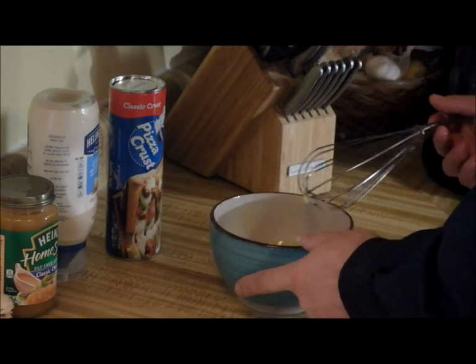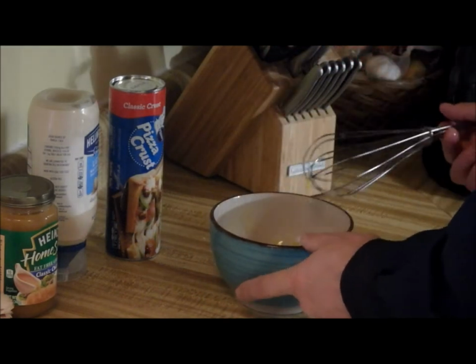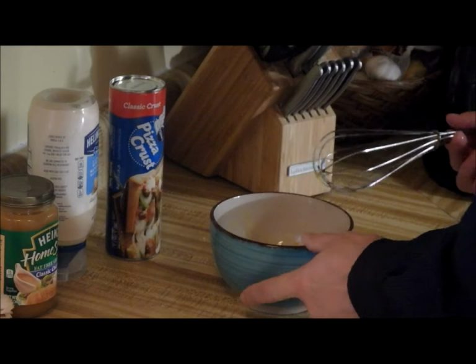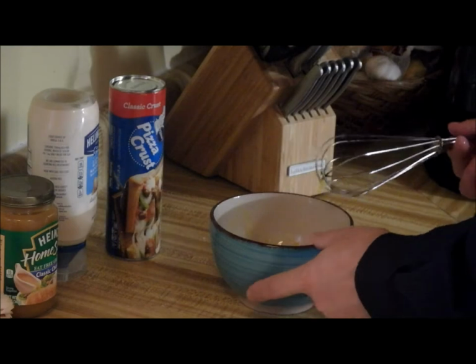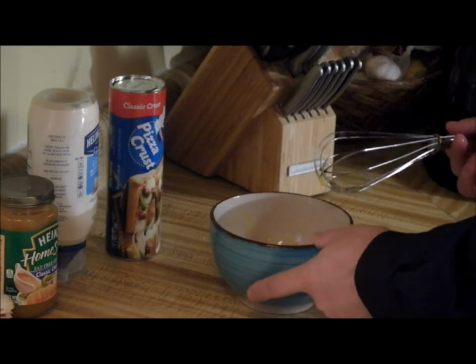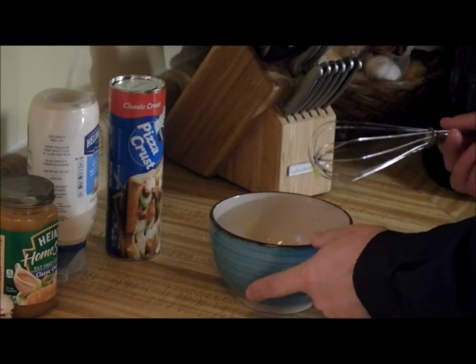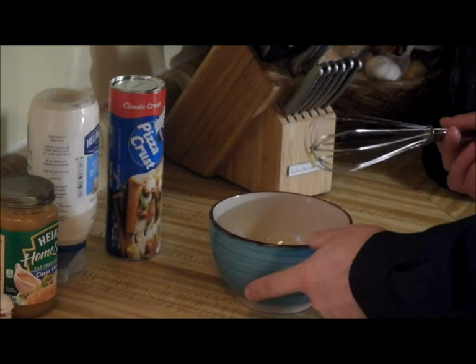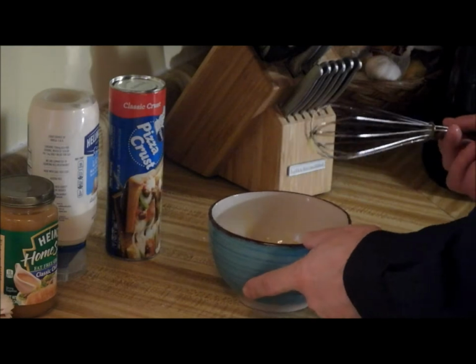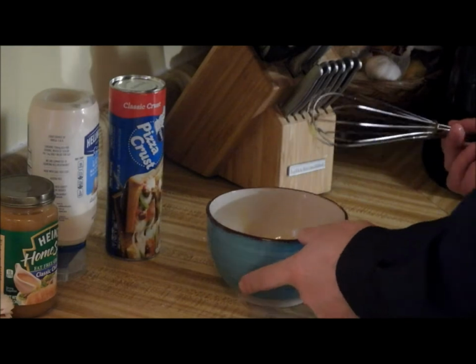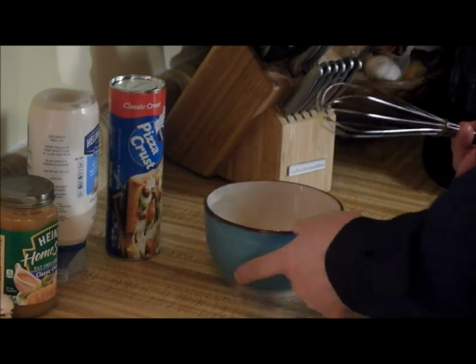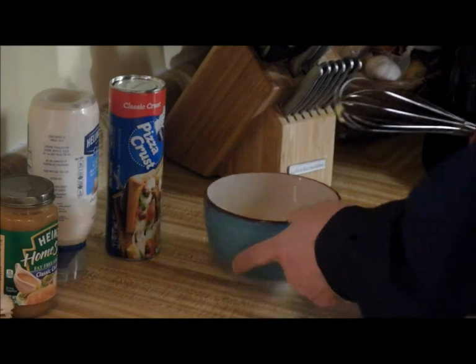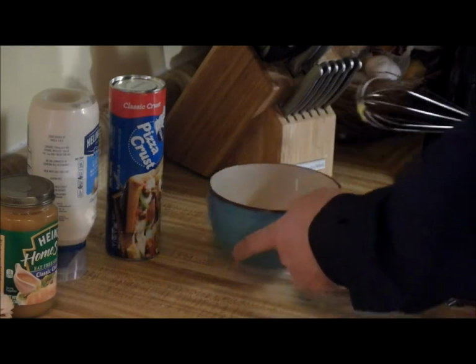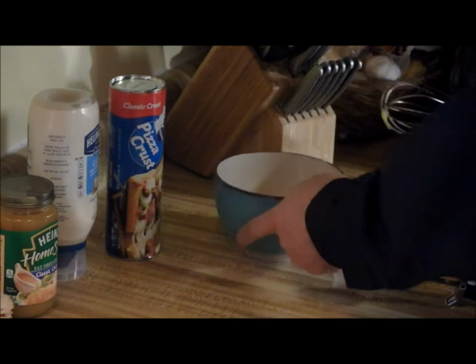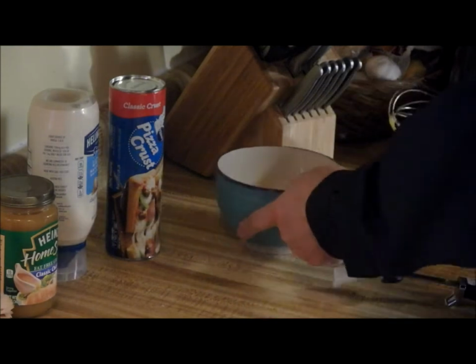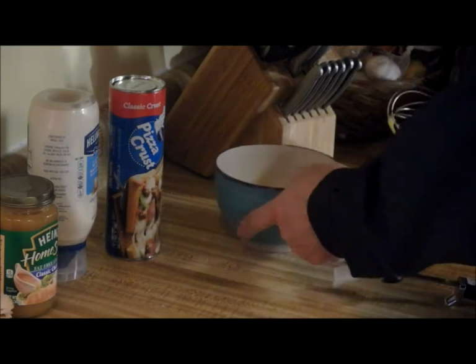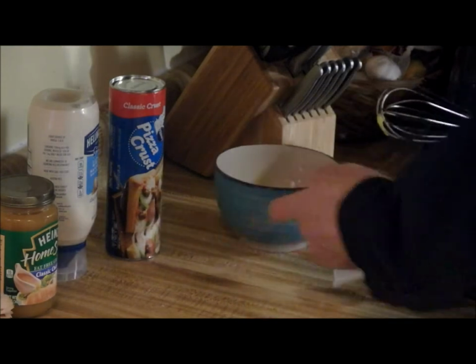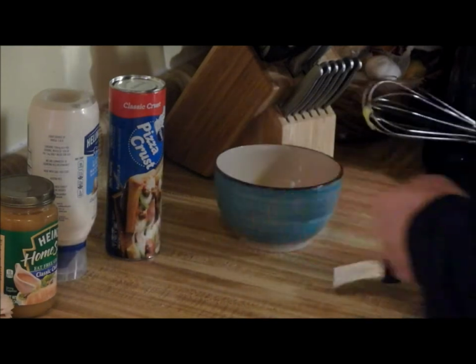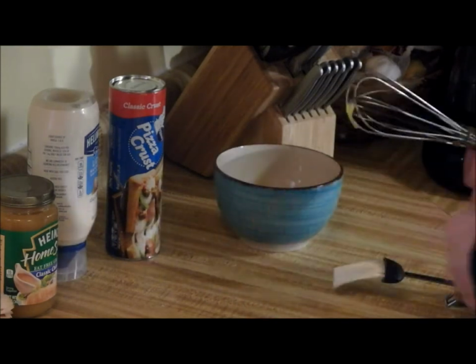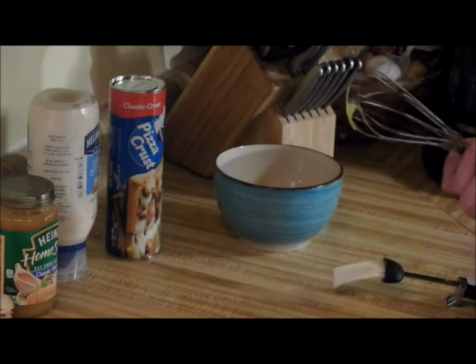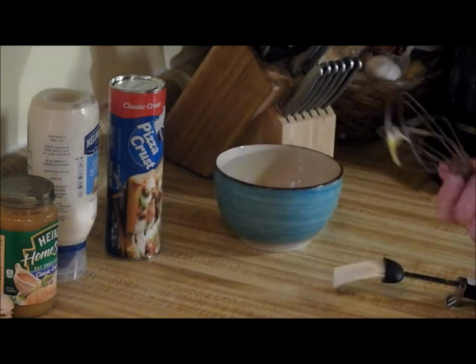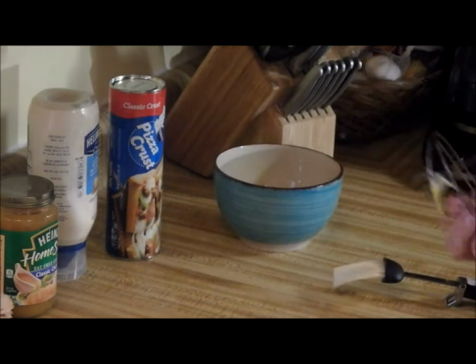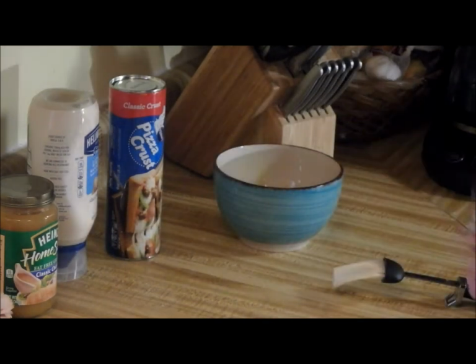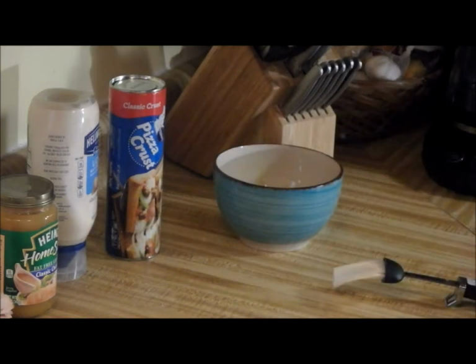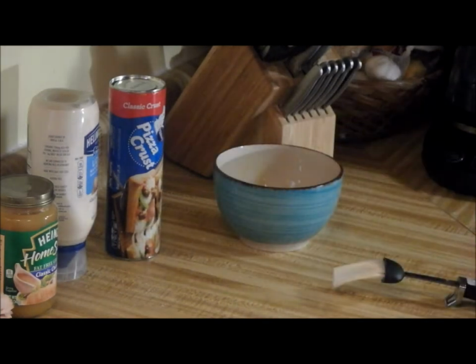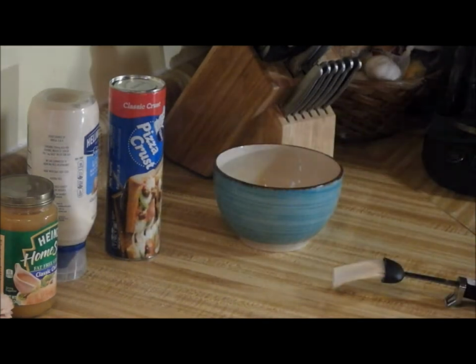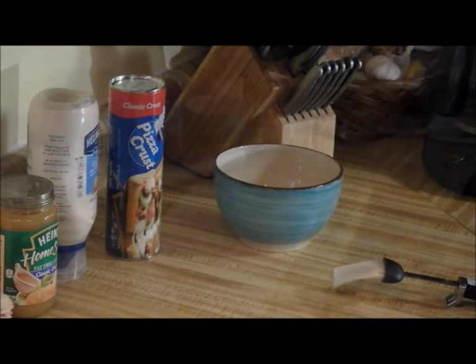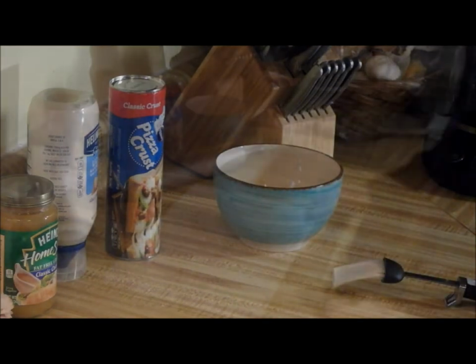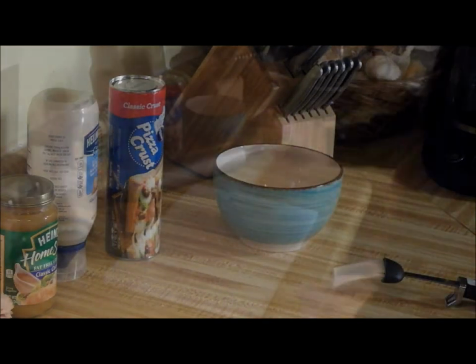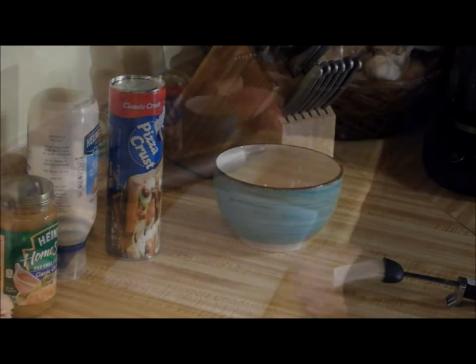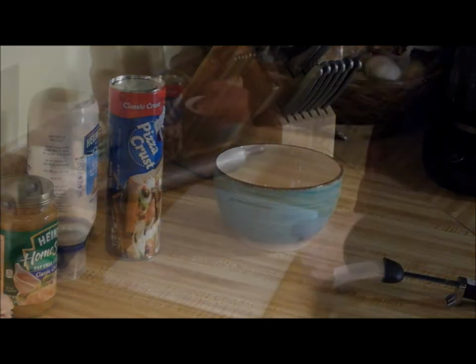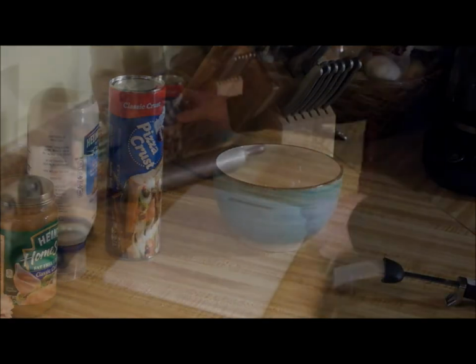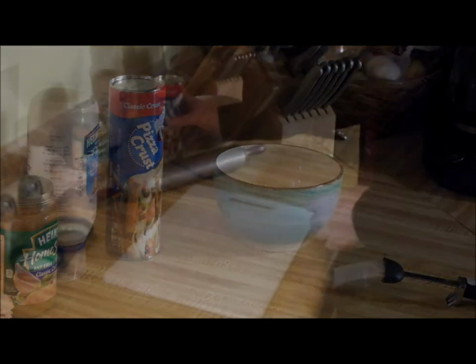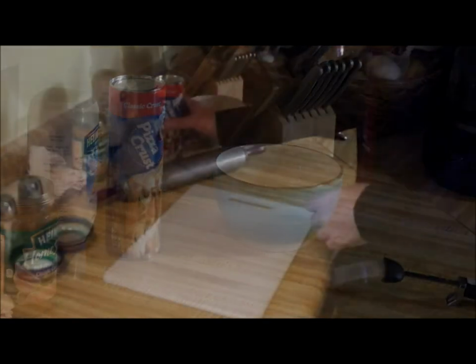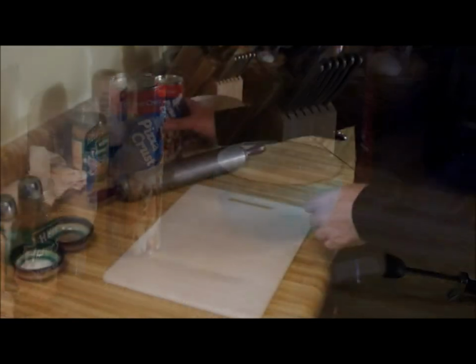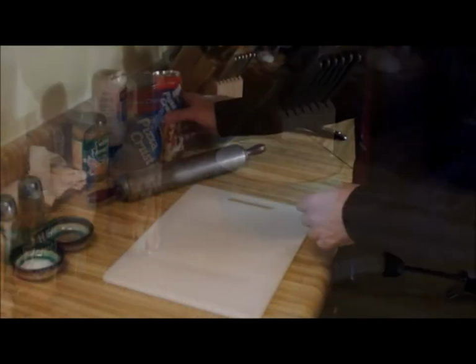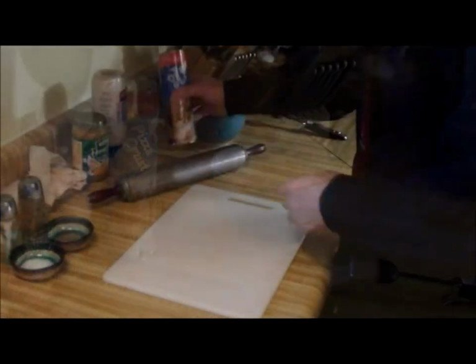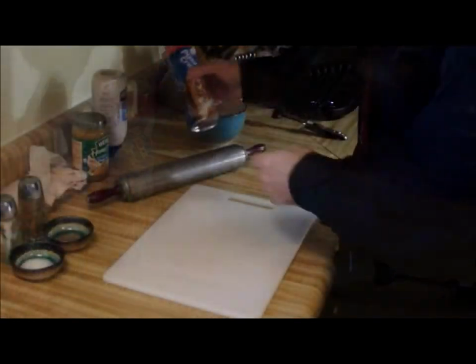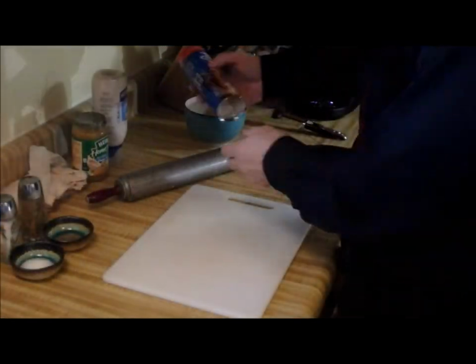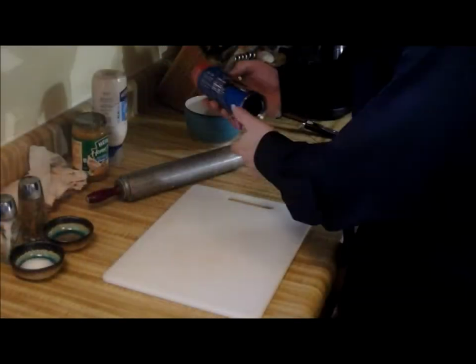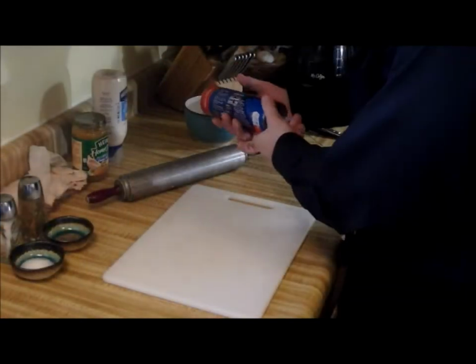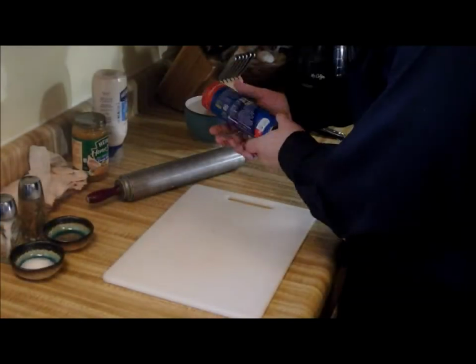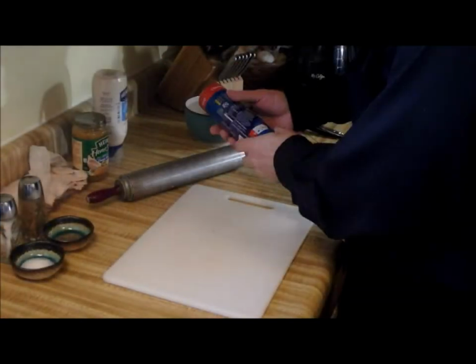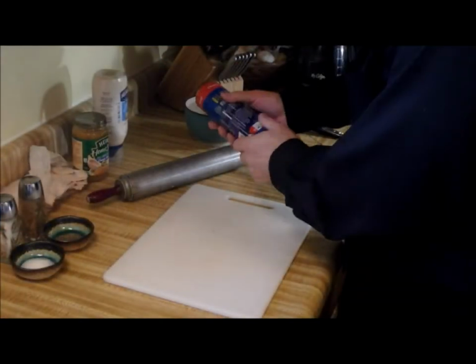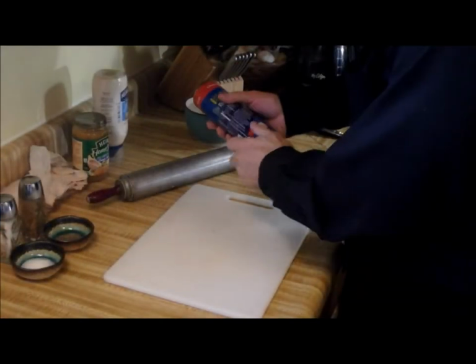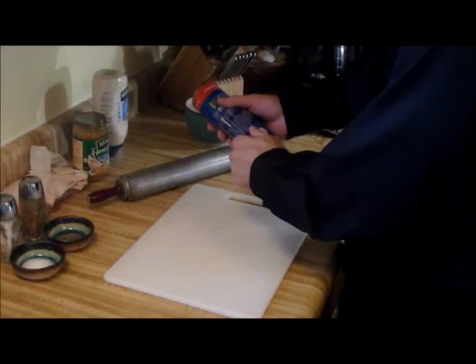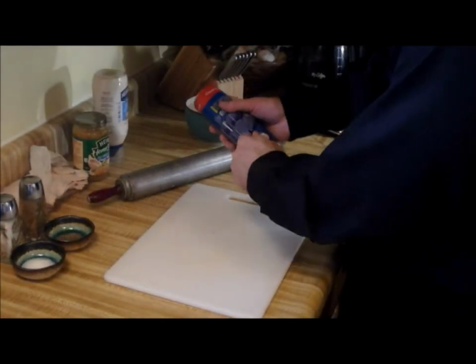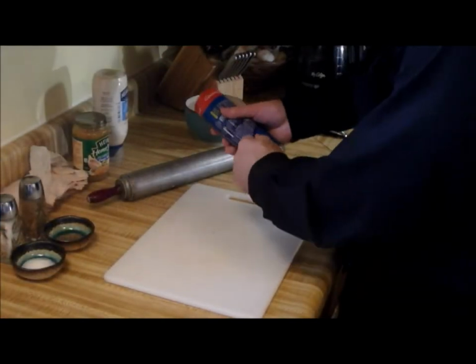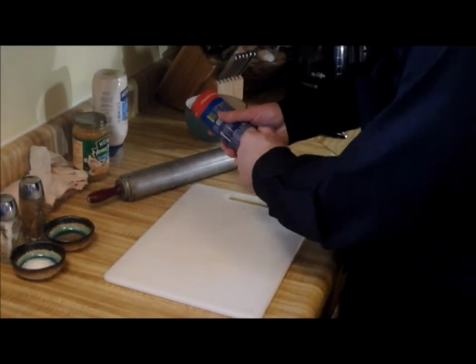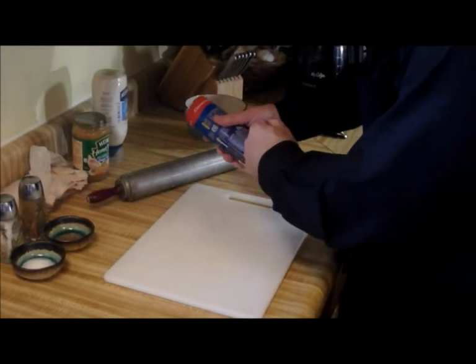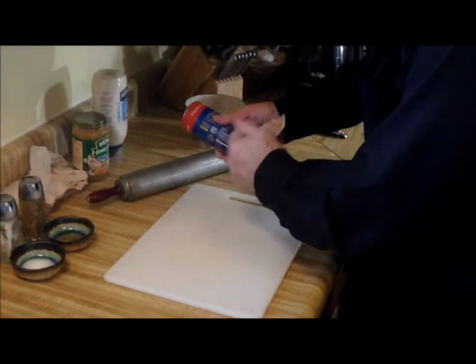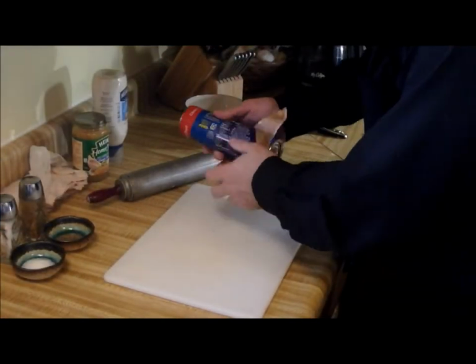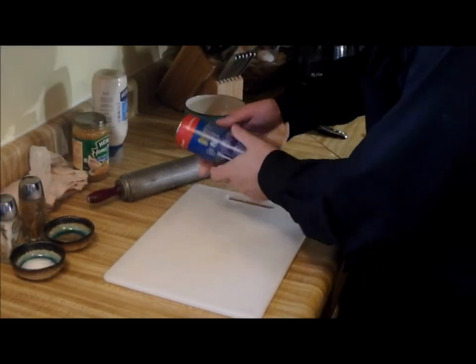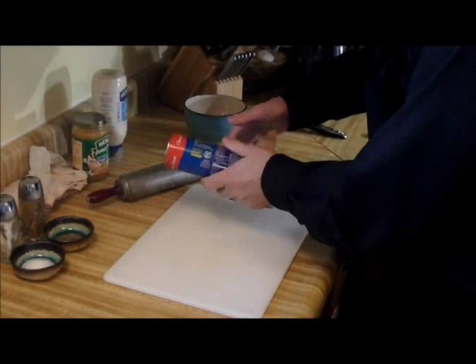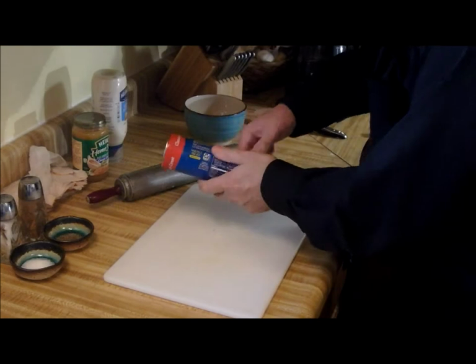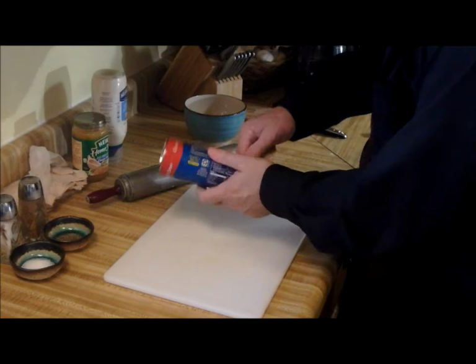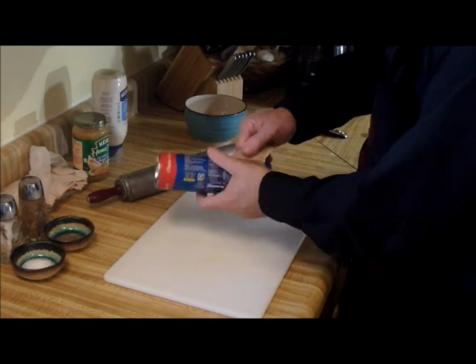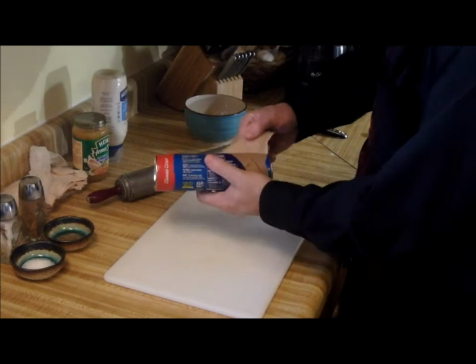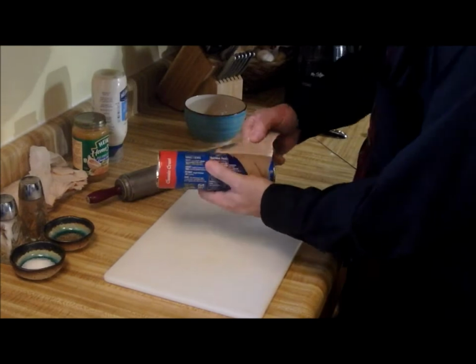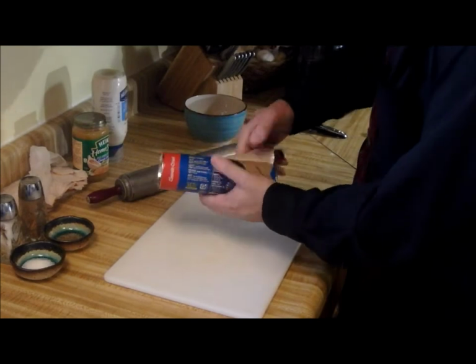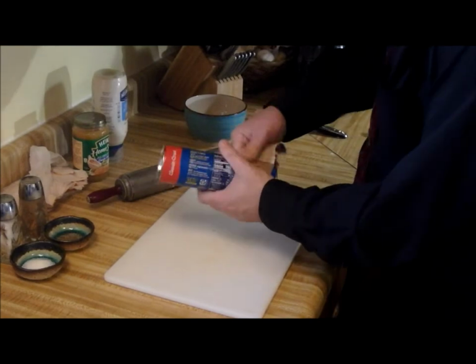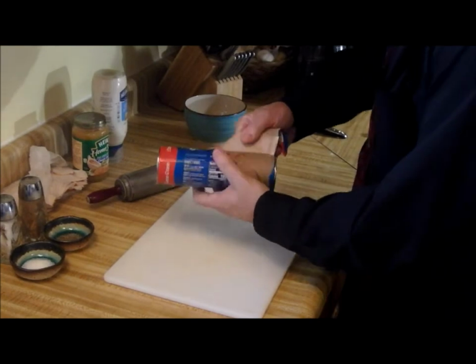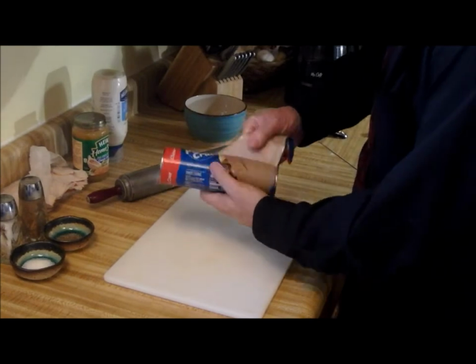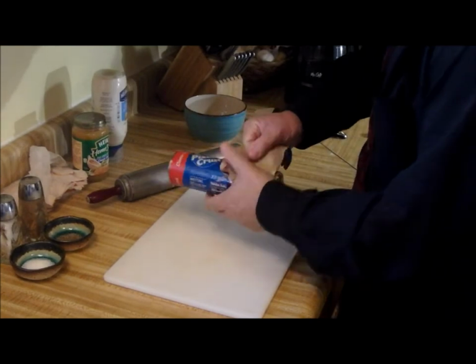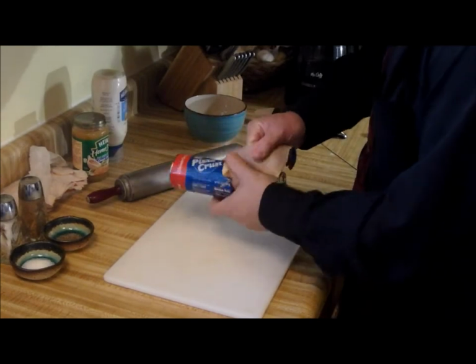Set that aside for later. And now it all starts with a piece of dough.